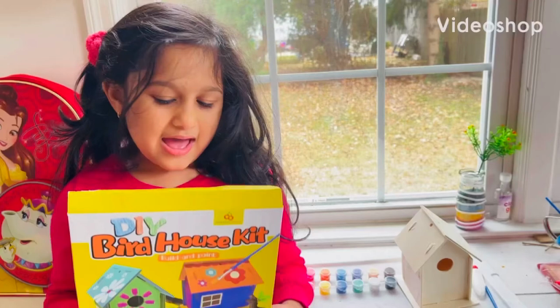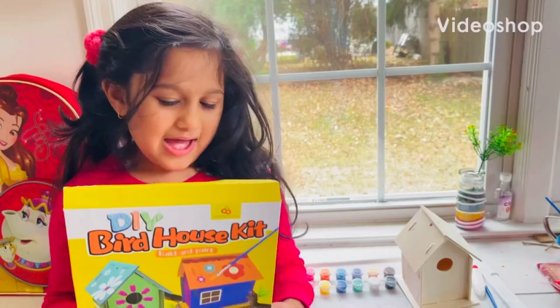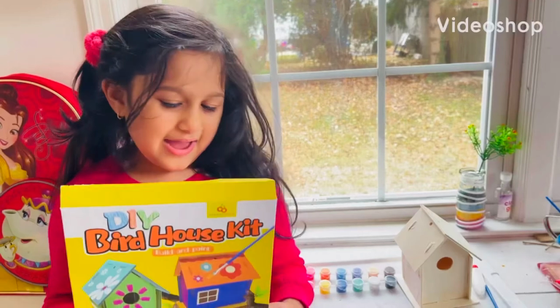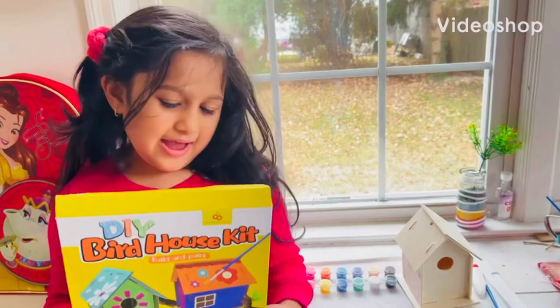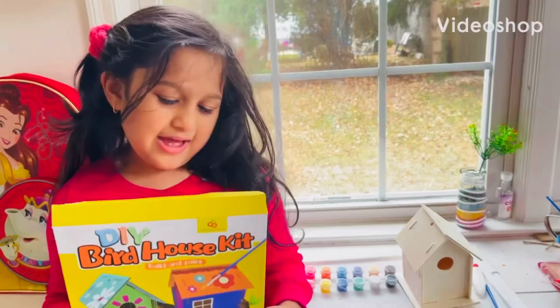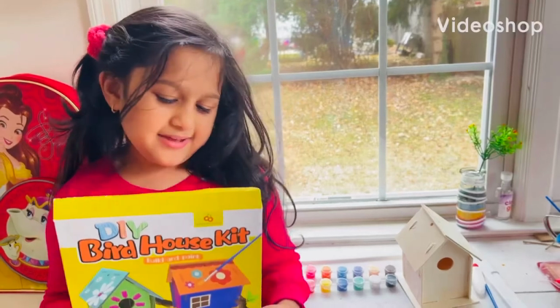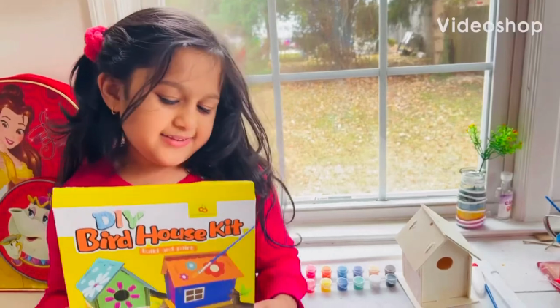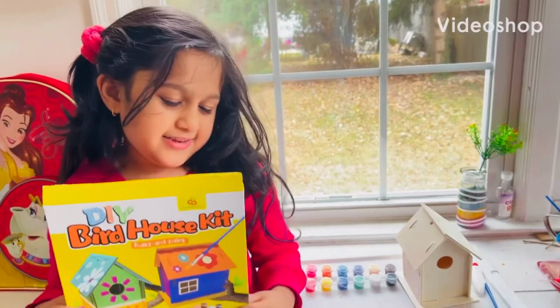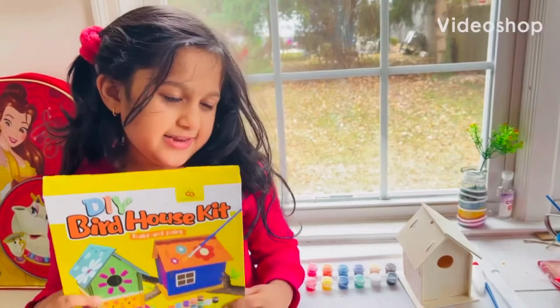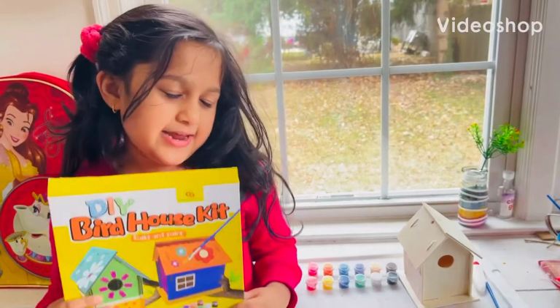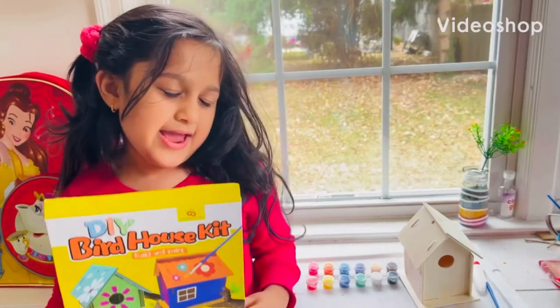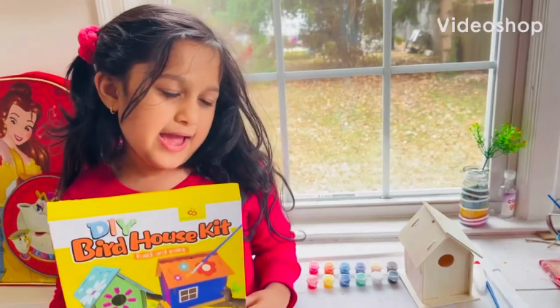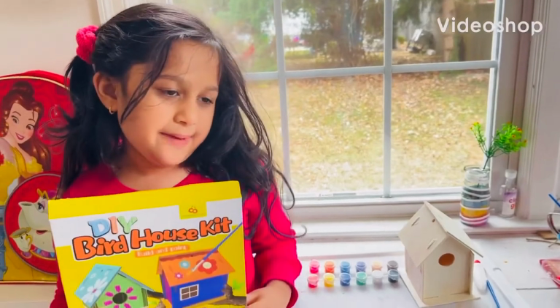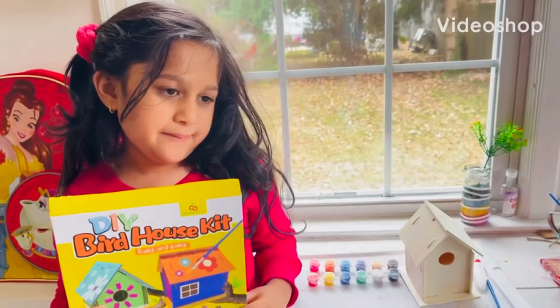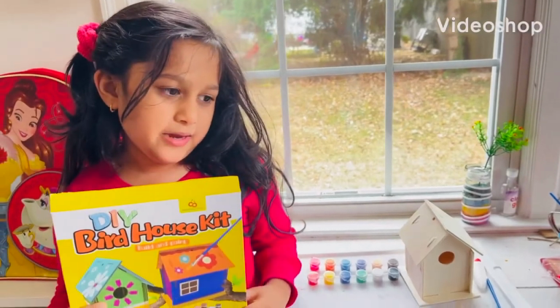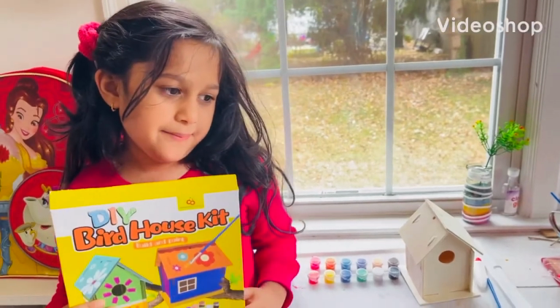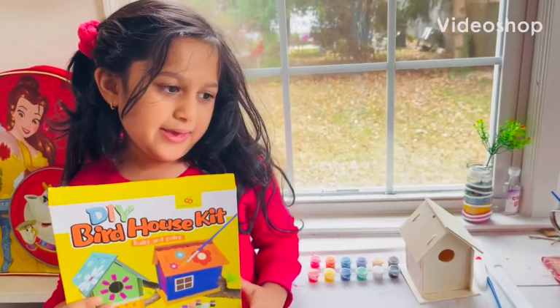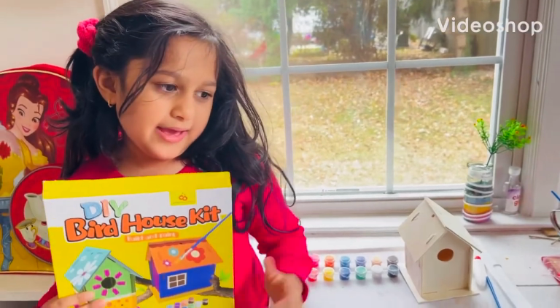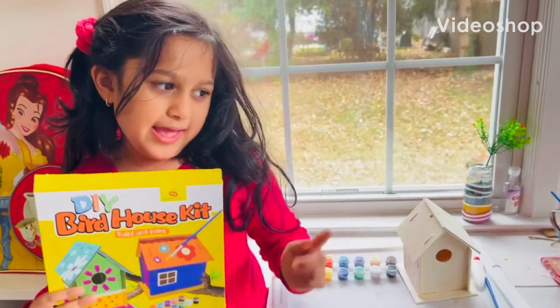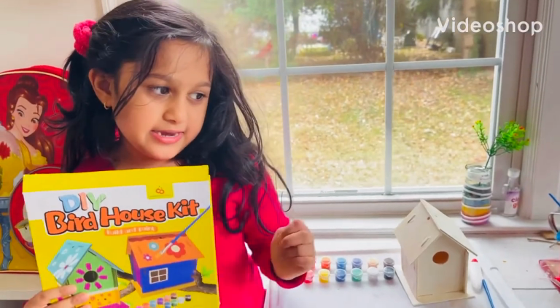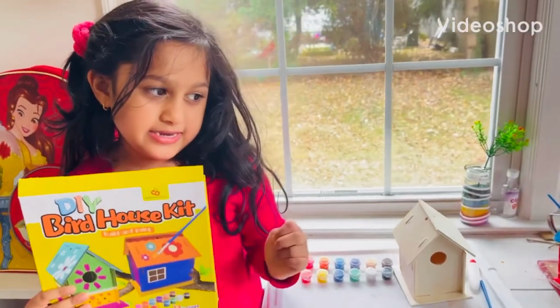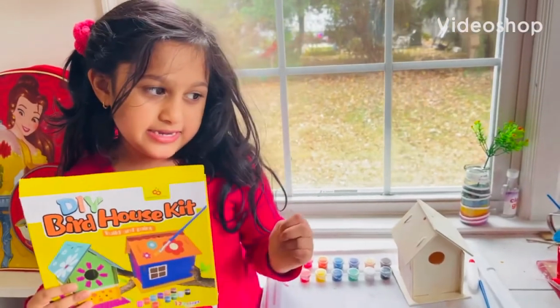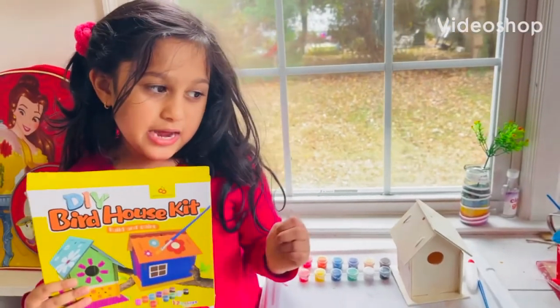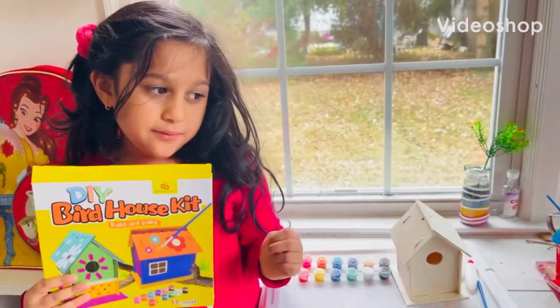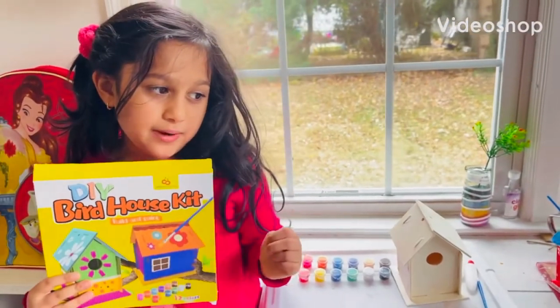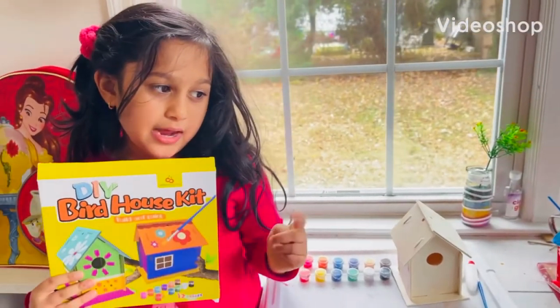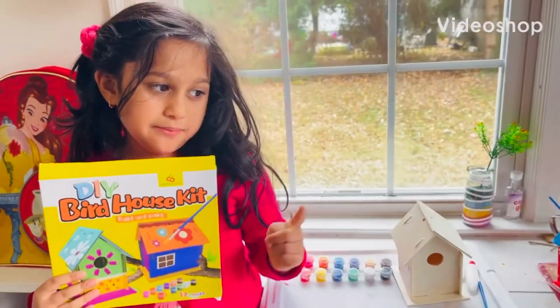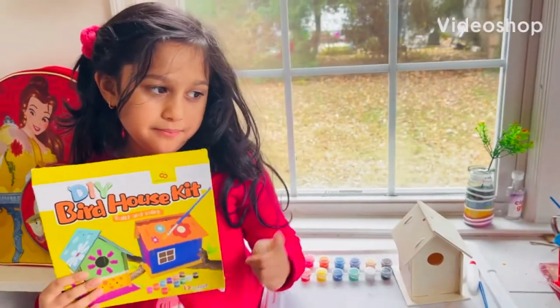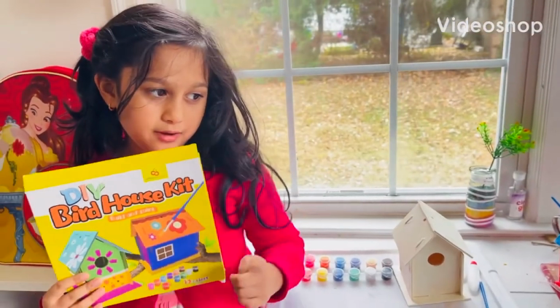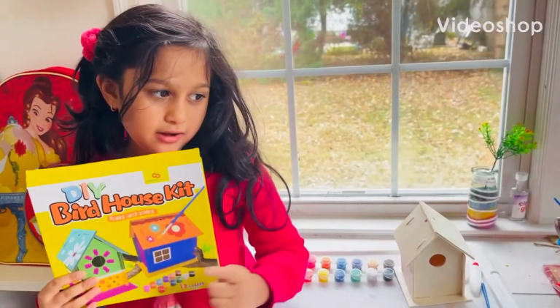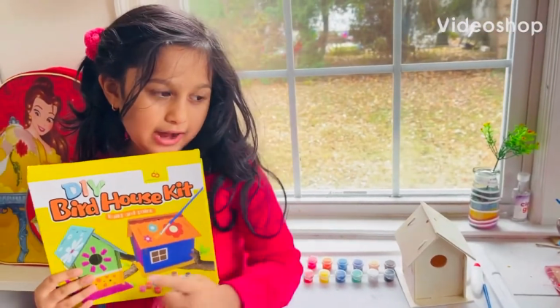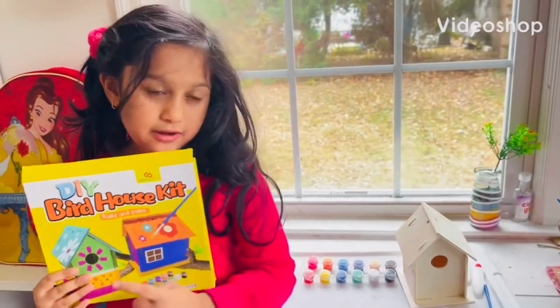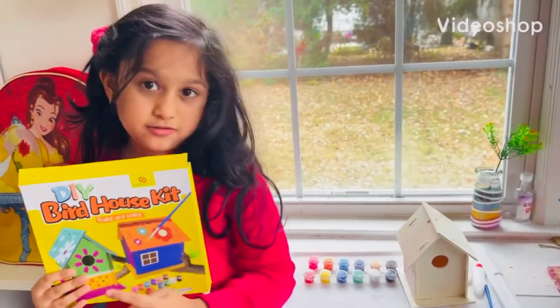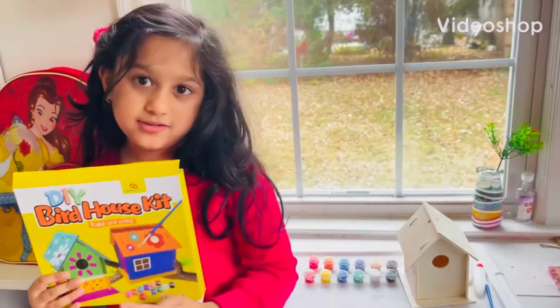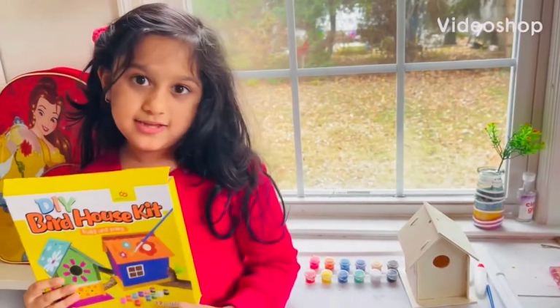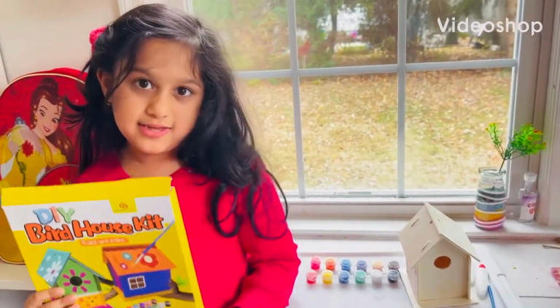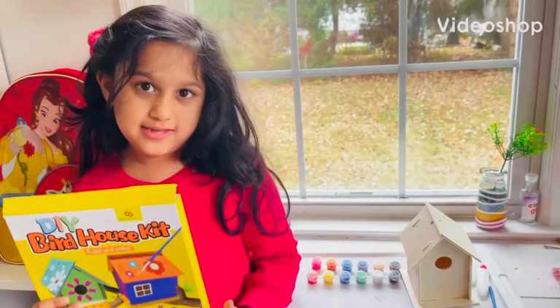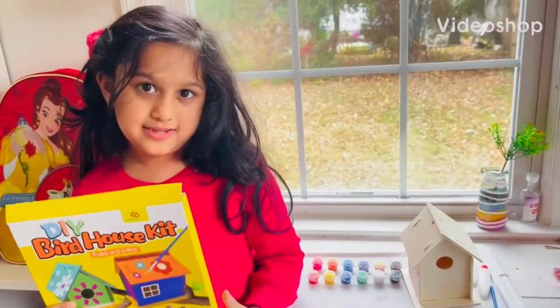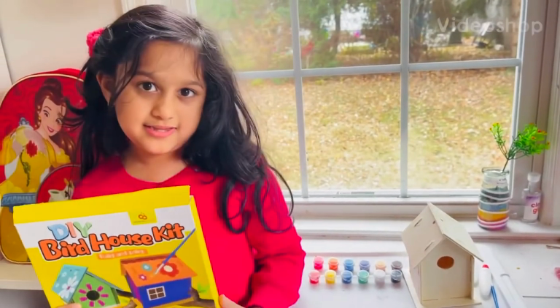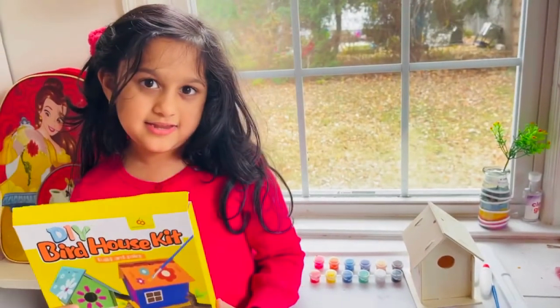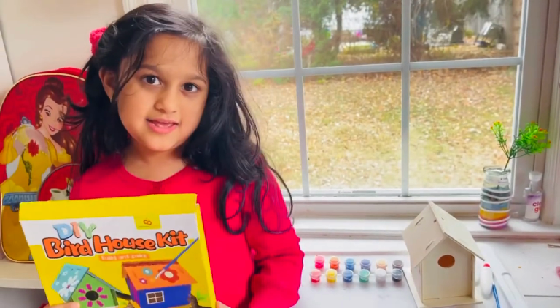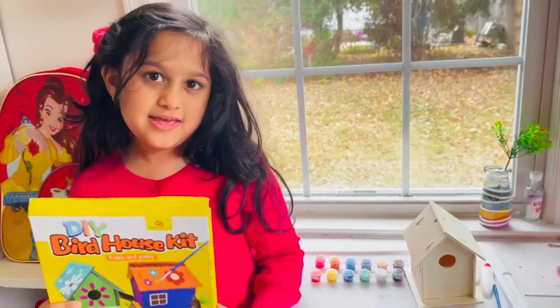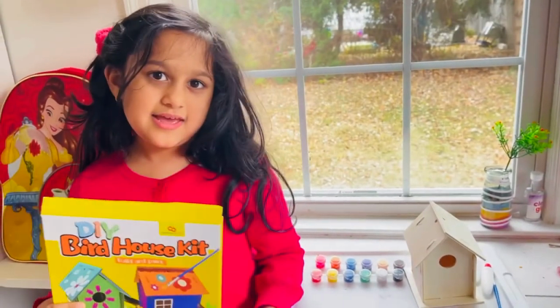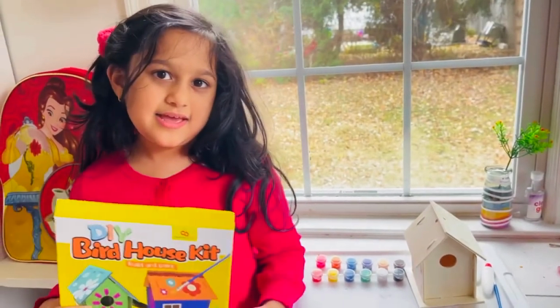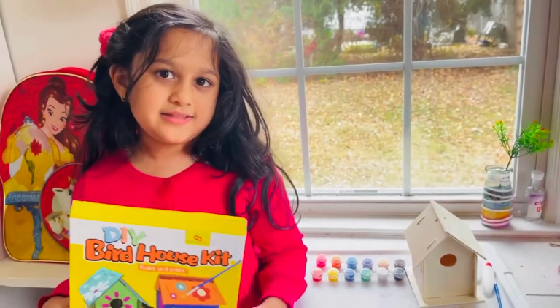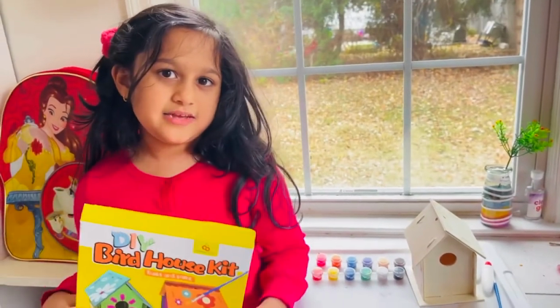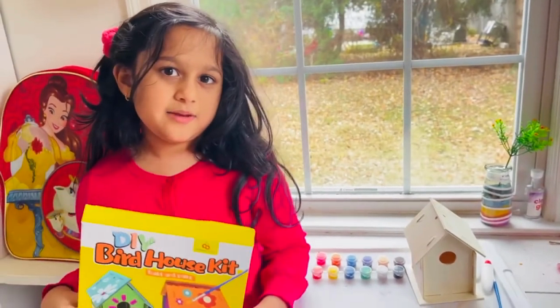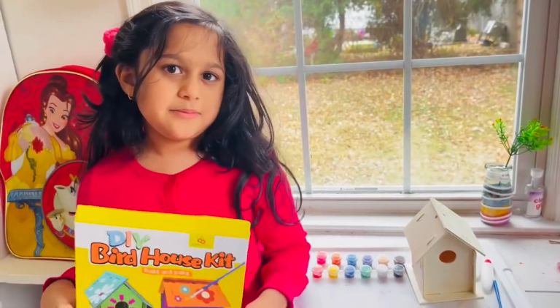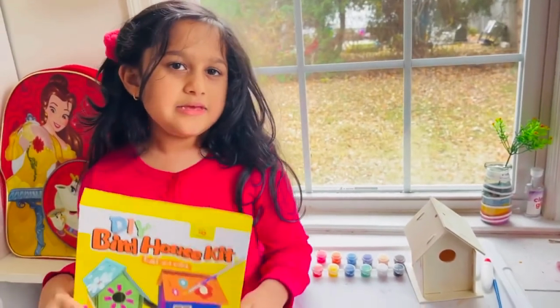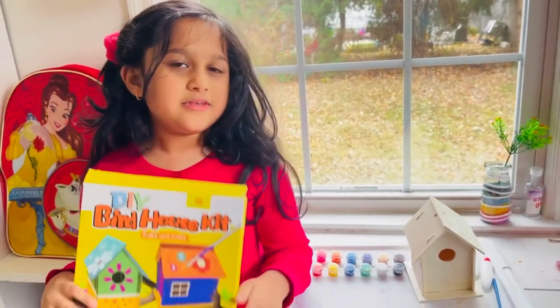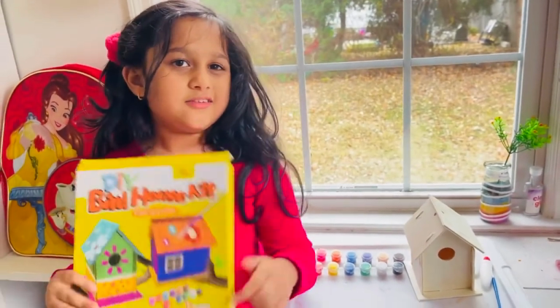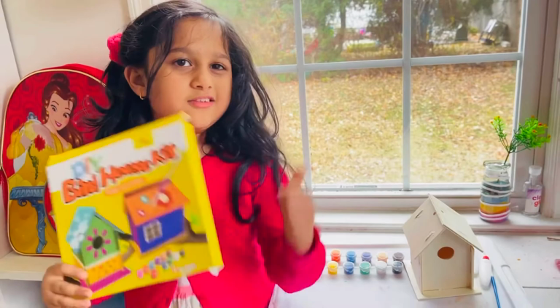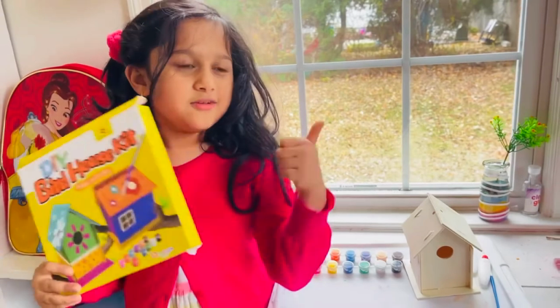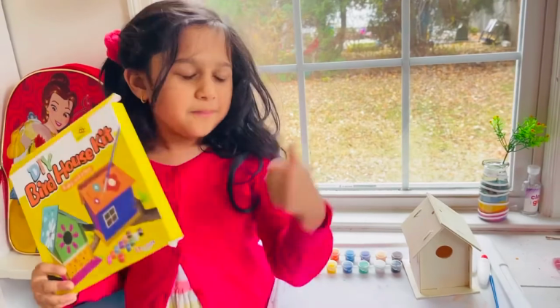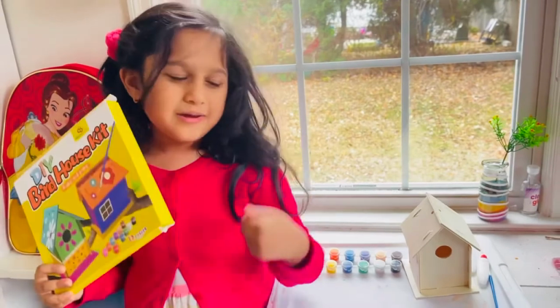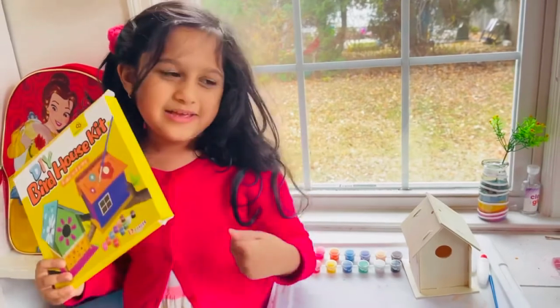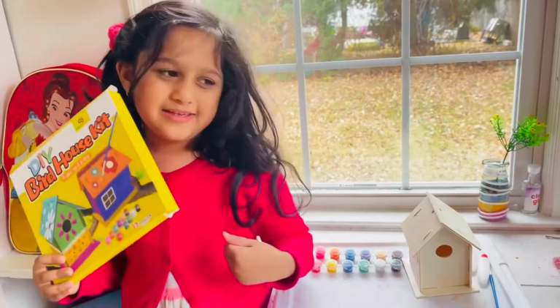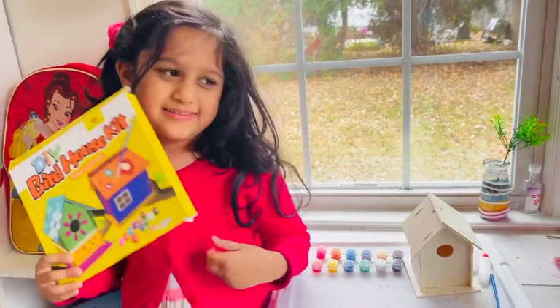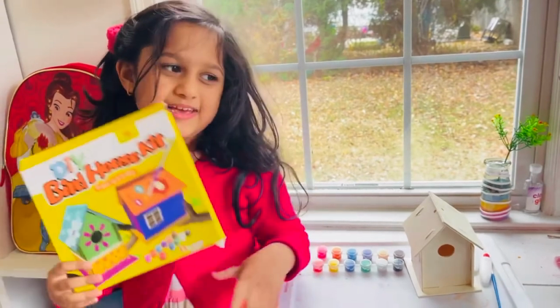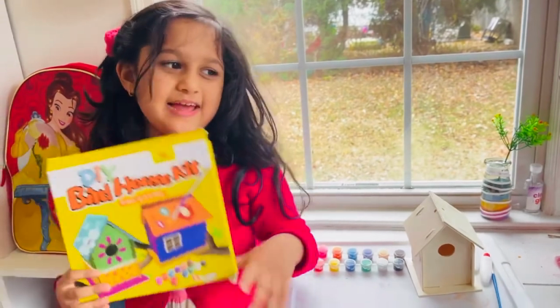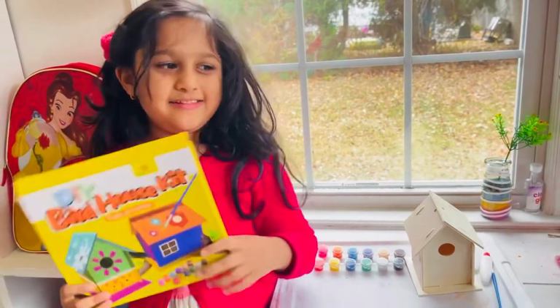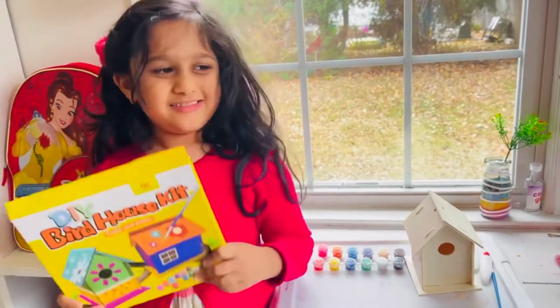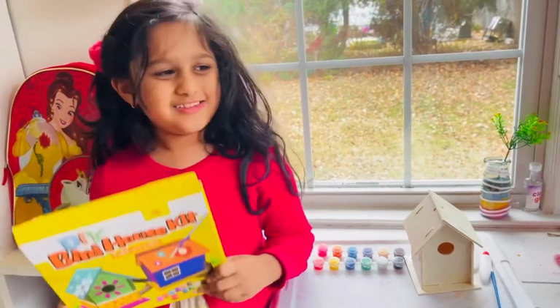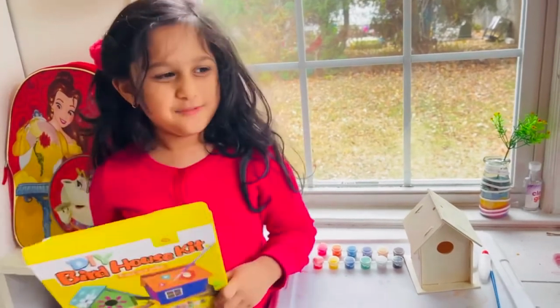Hi guys, today we're going to make a DIY birdhouse kit. It's super easy and fun, so let's get started.